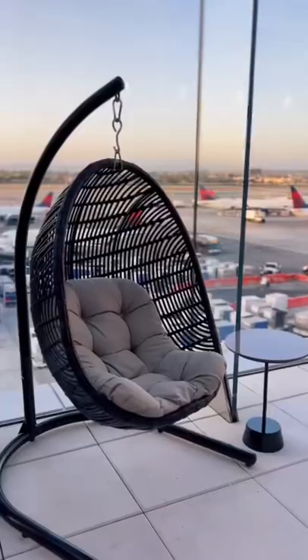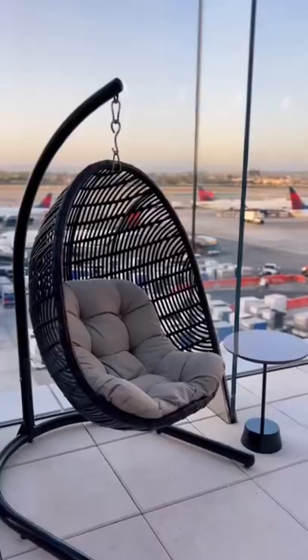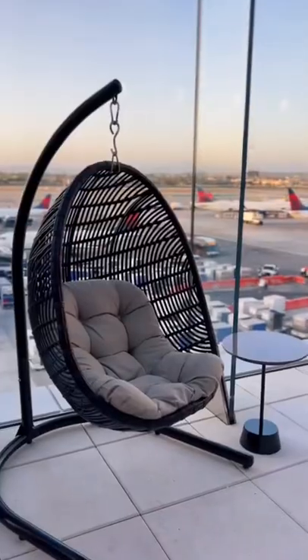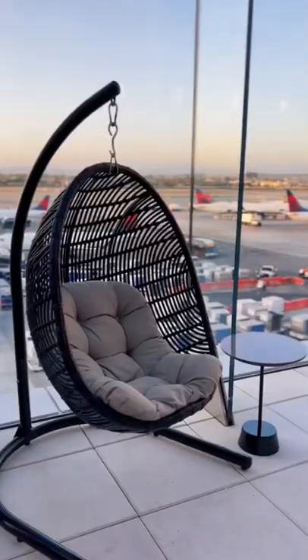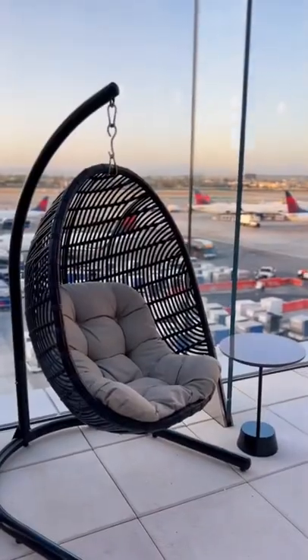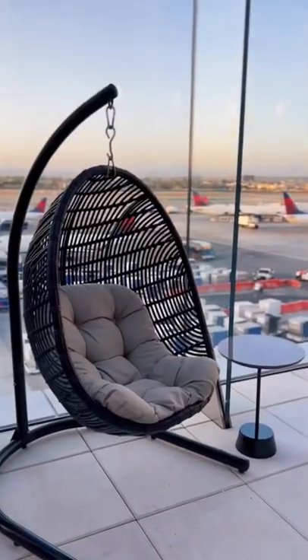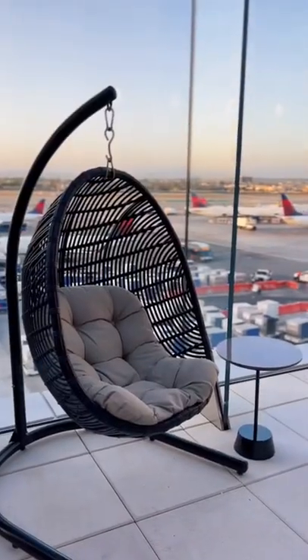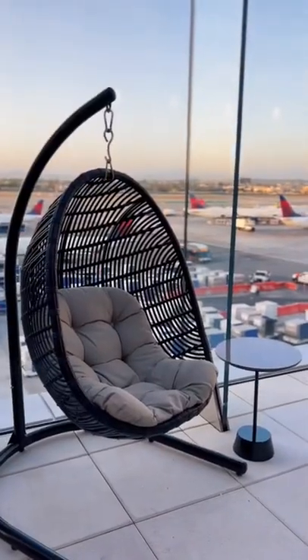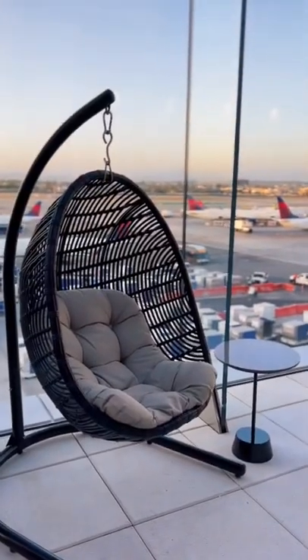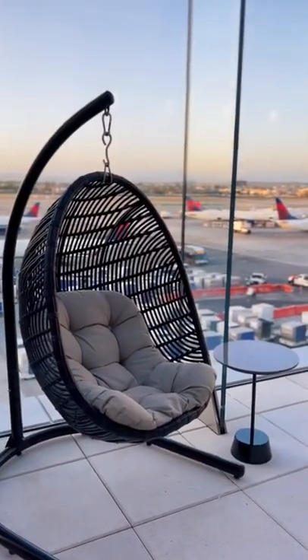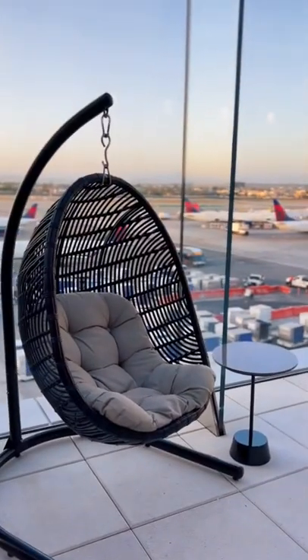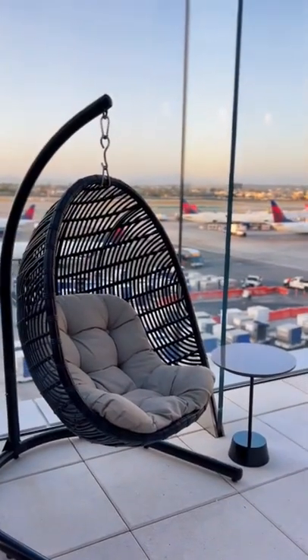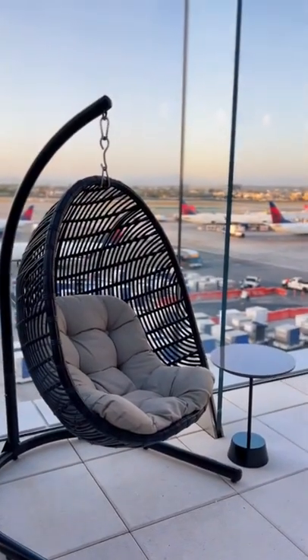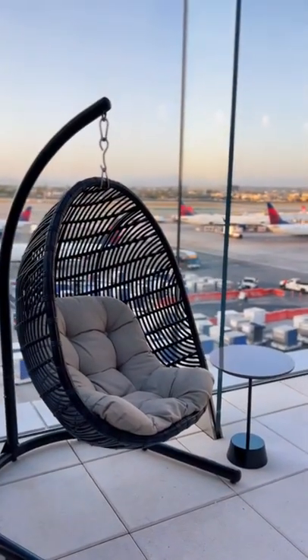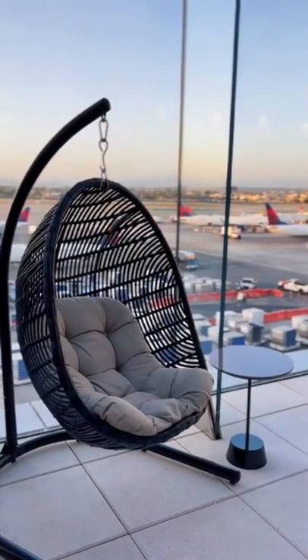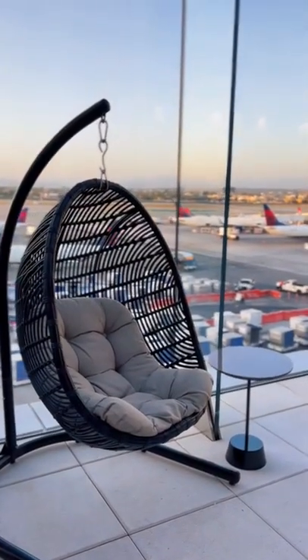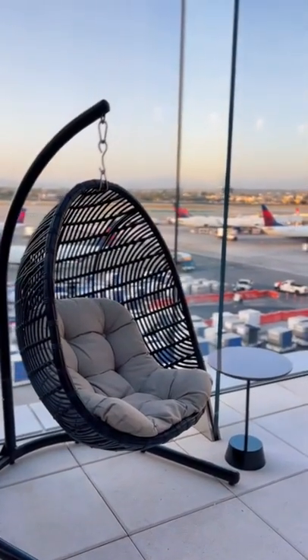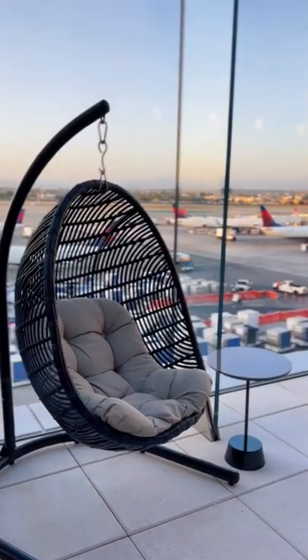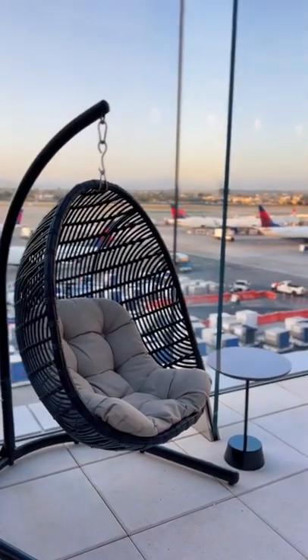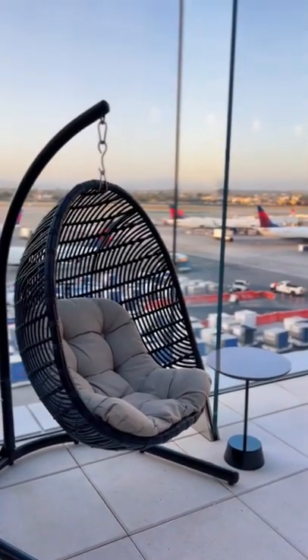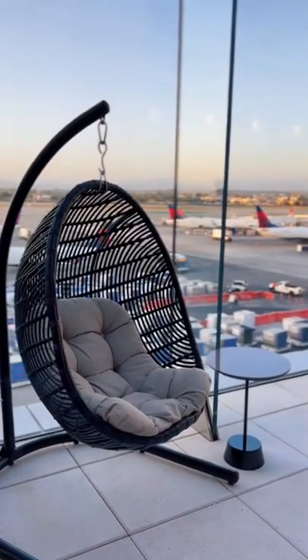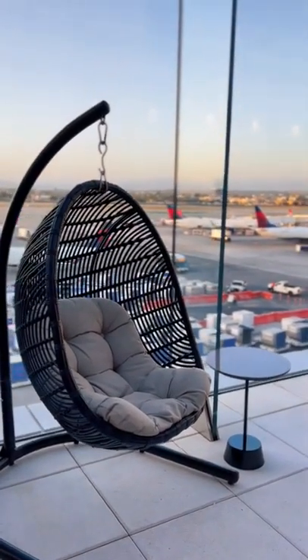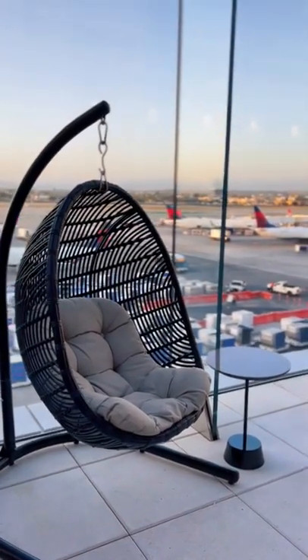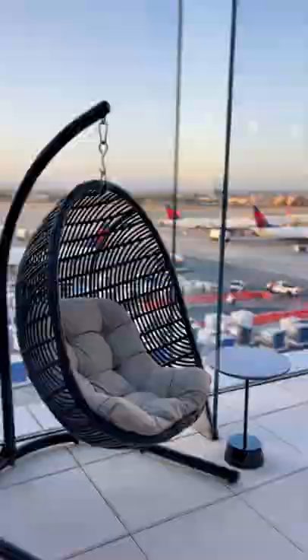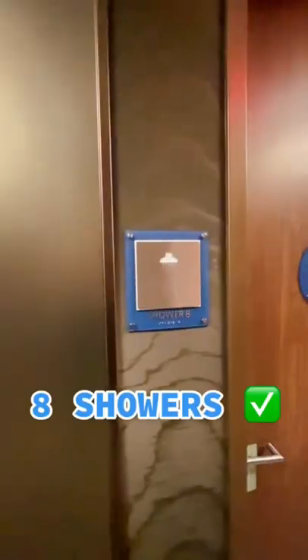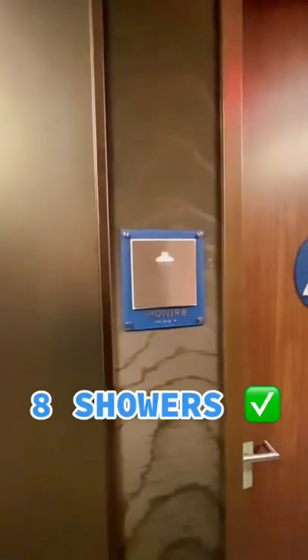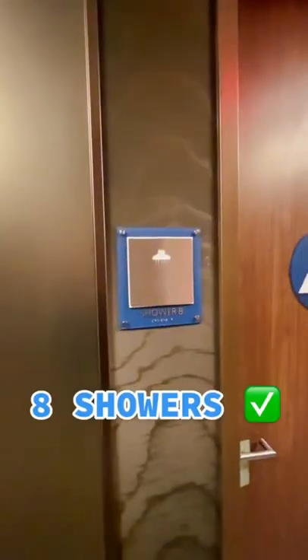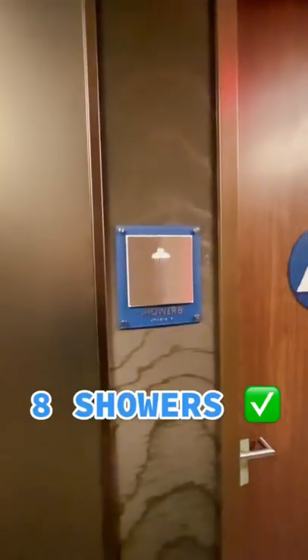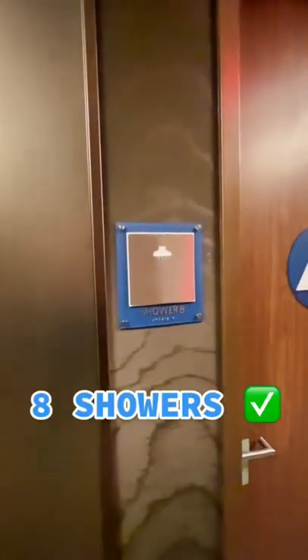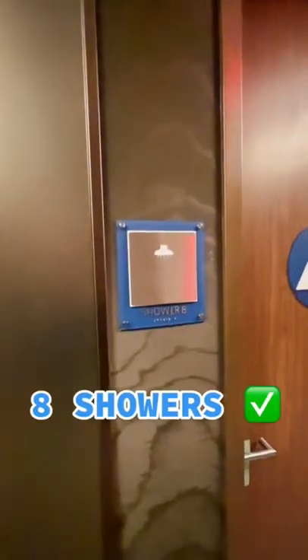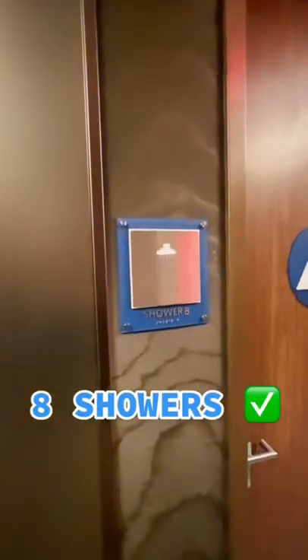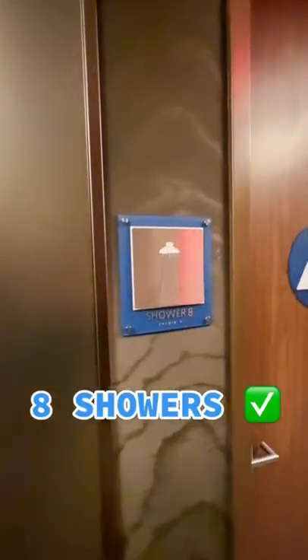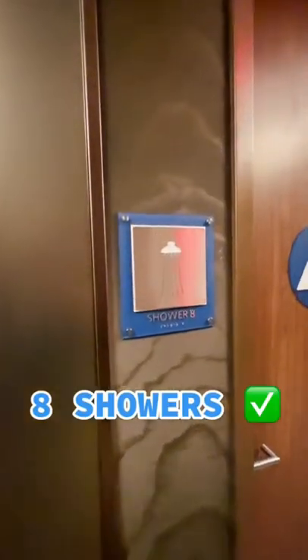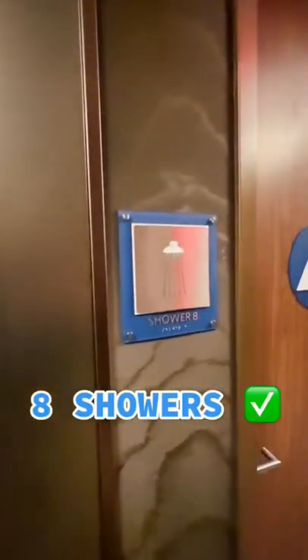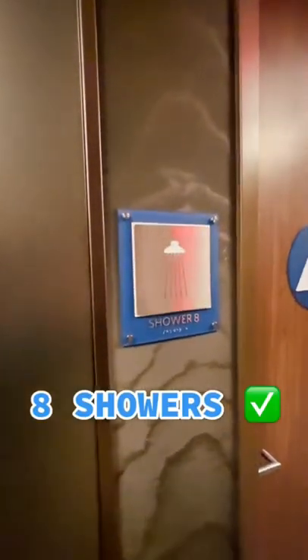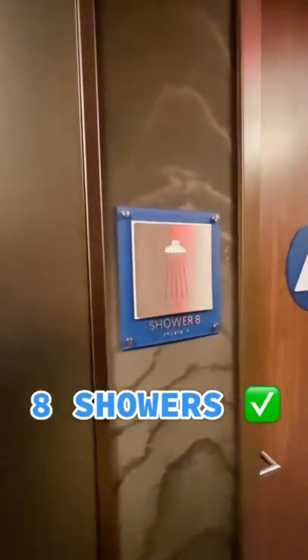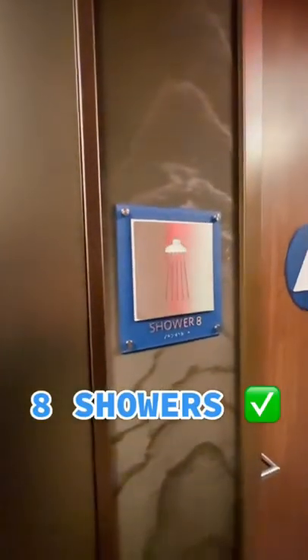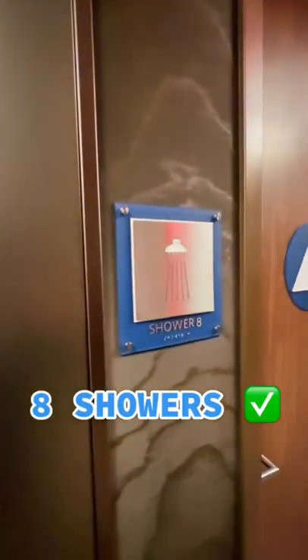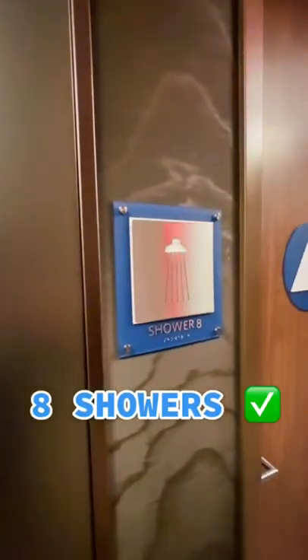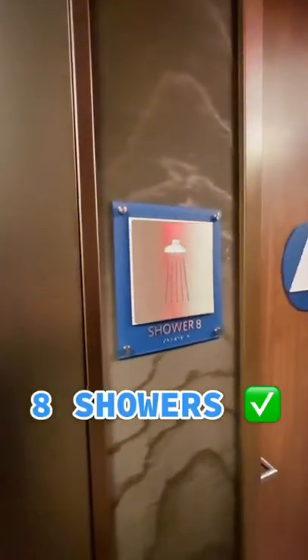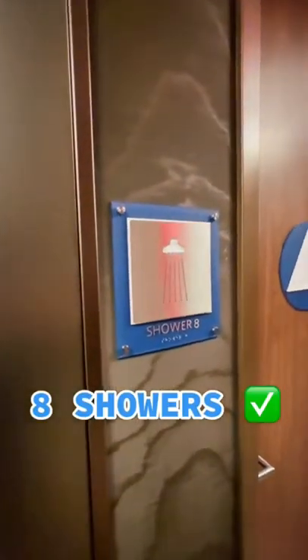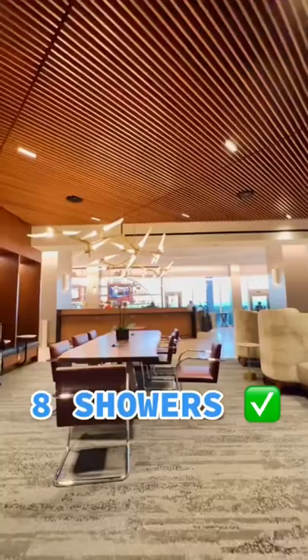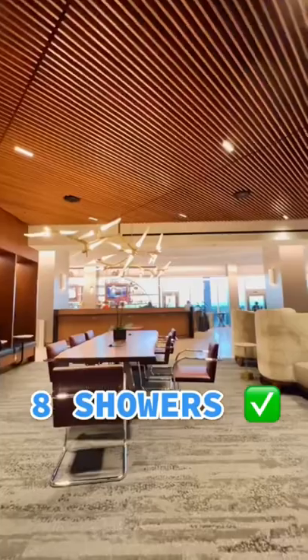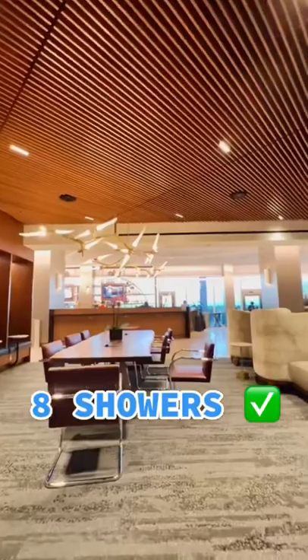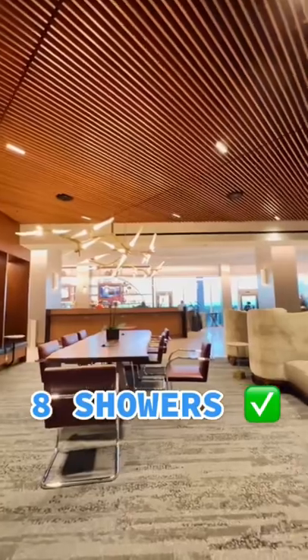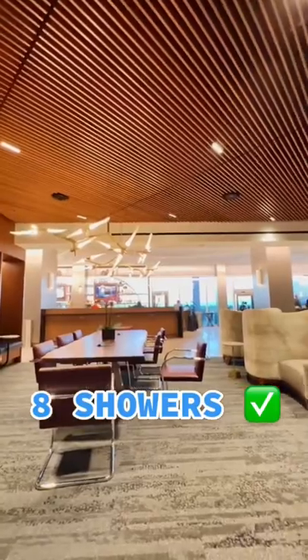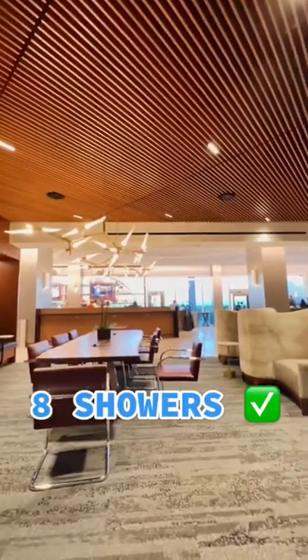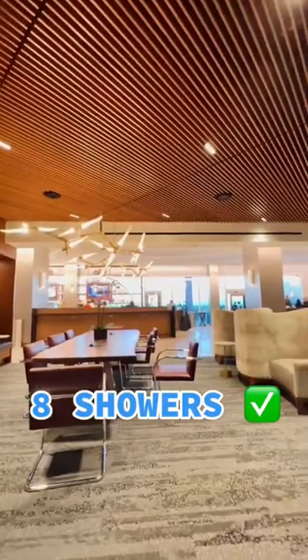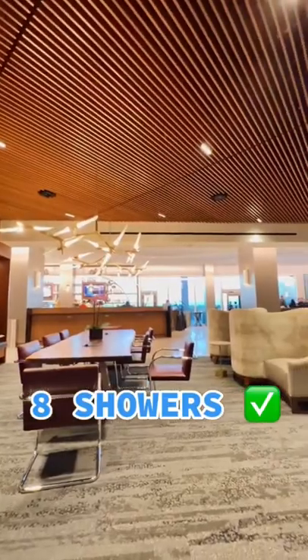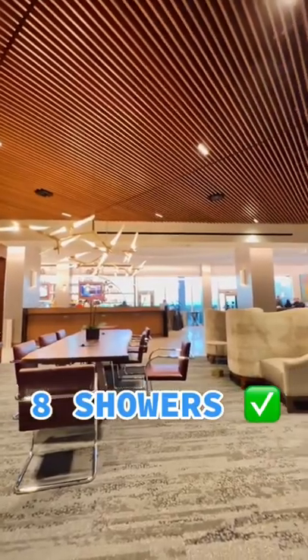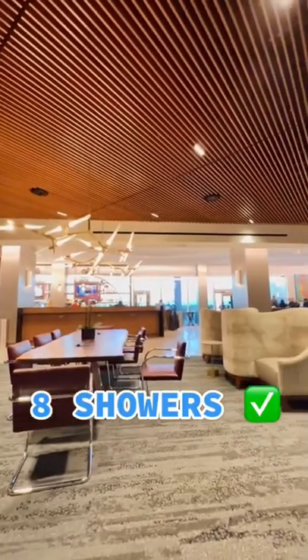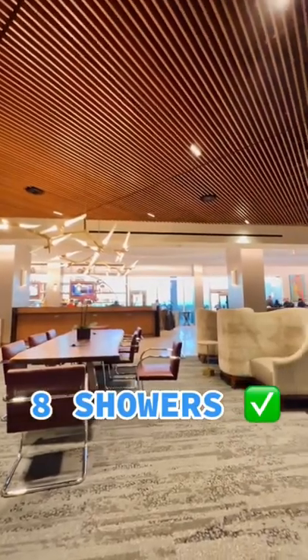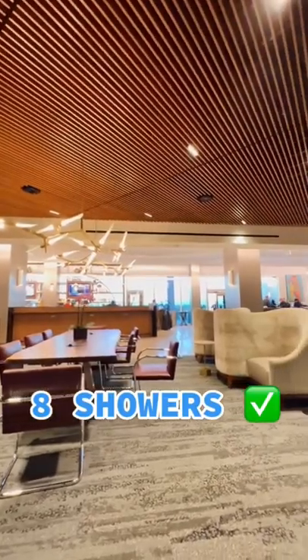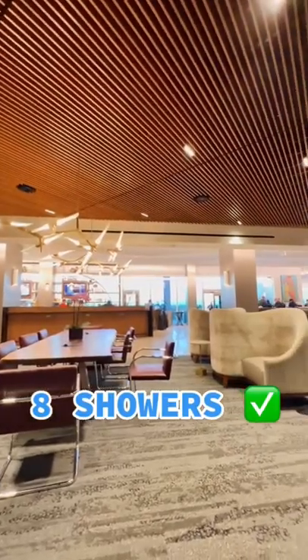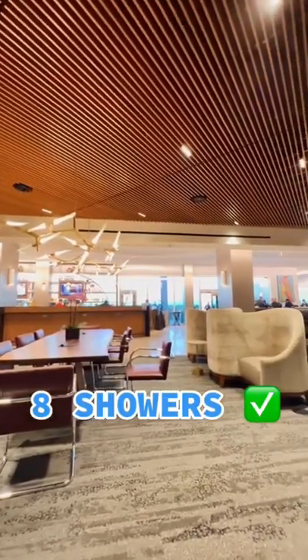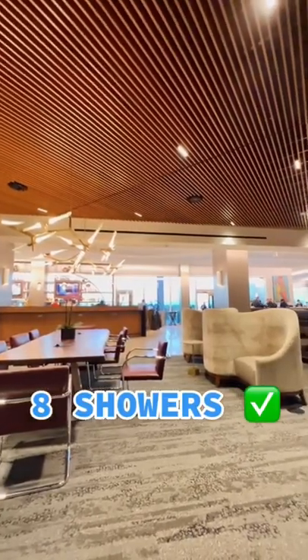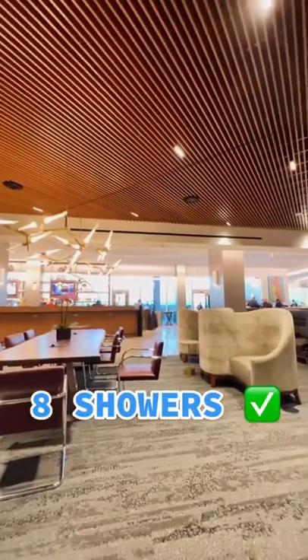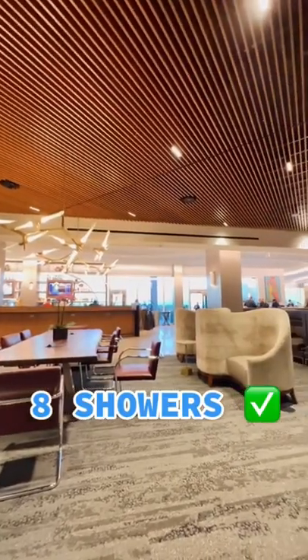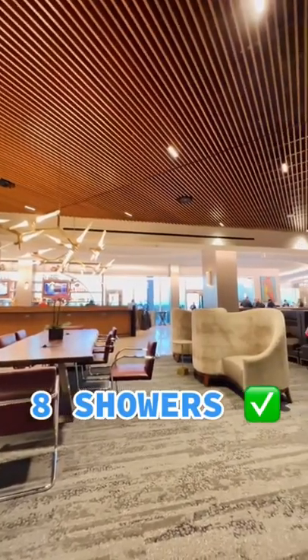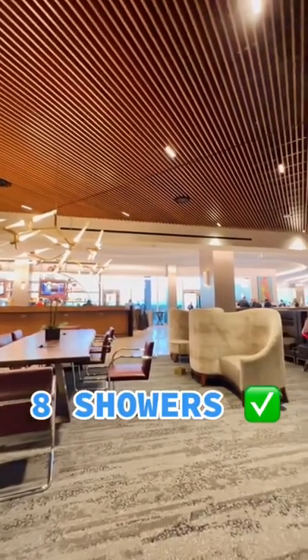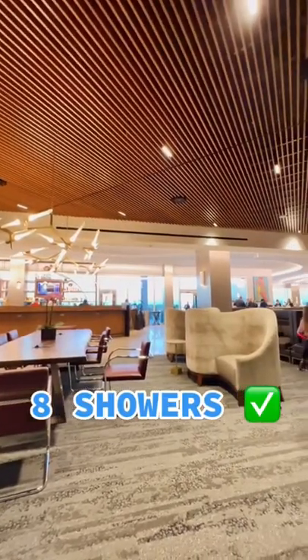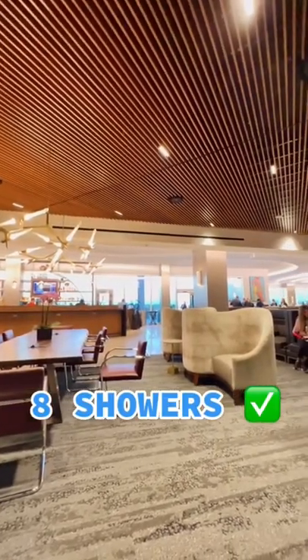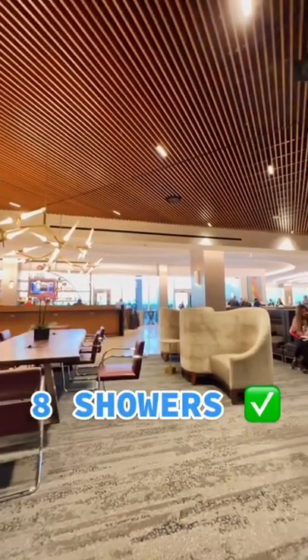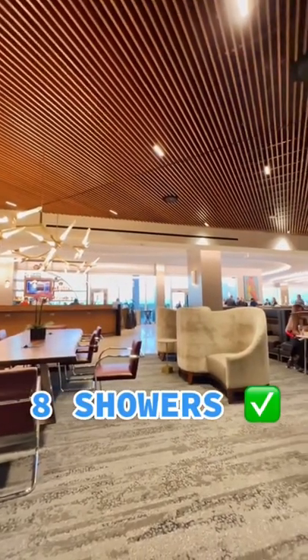Plane spotting and also catching the sunset. And as a bonus, I actually found eight showers, which is really crazy on the amount.